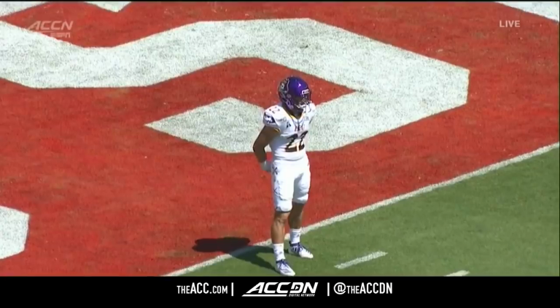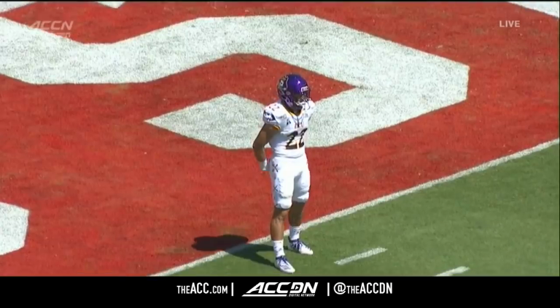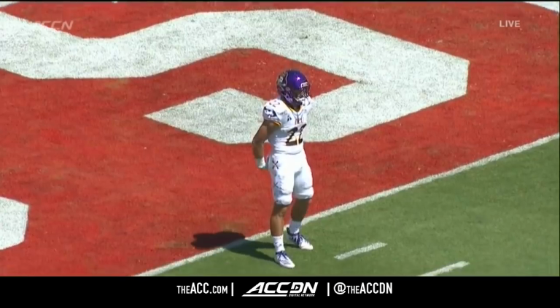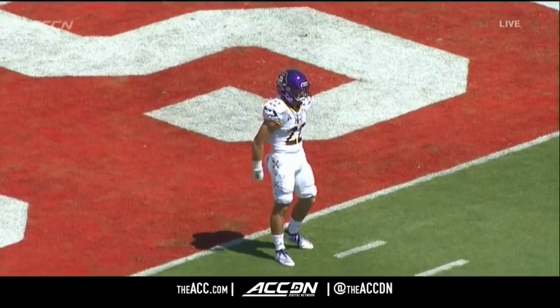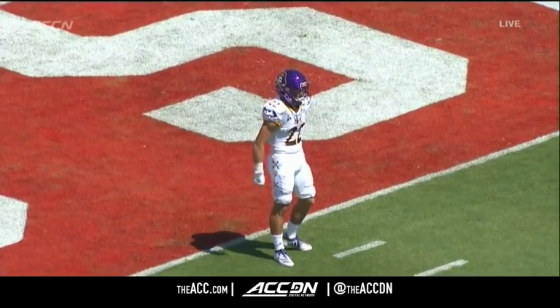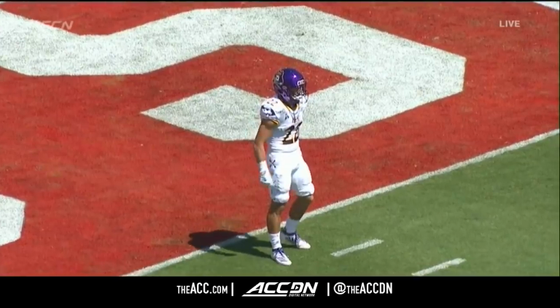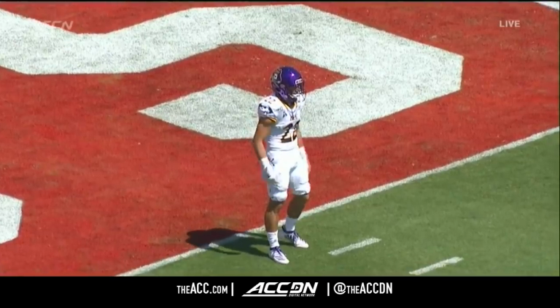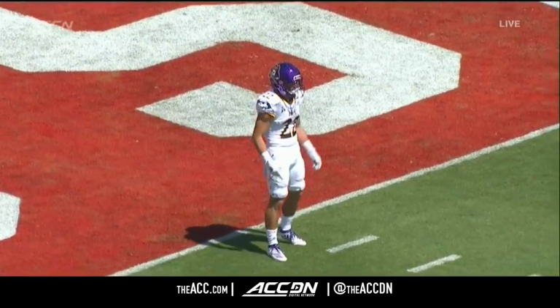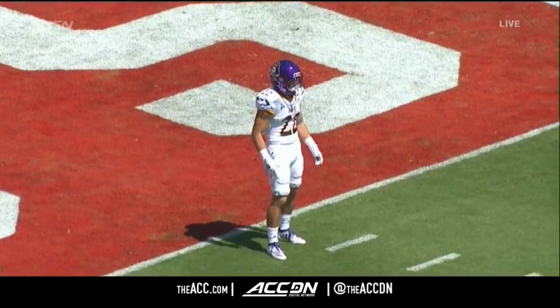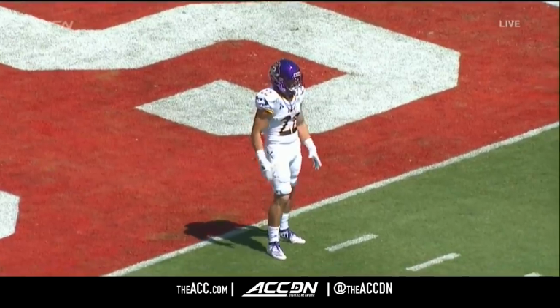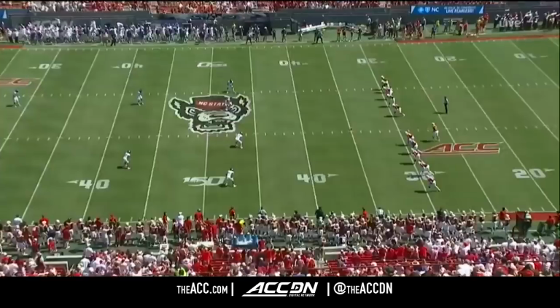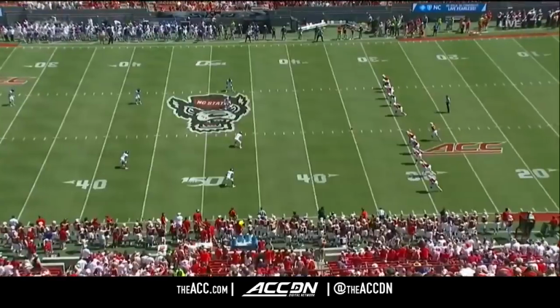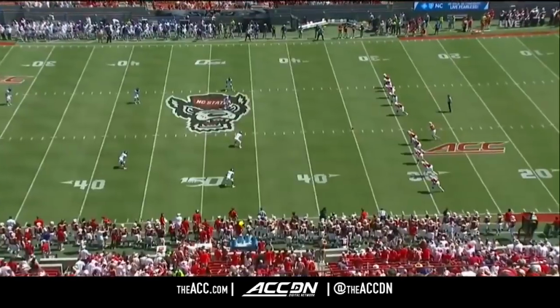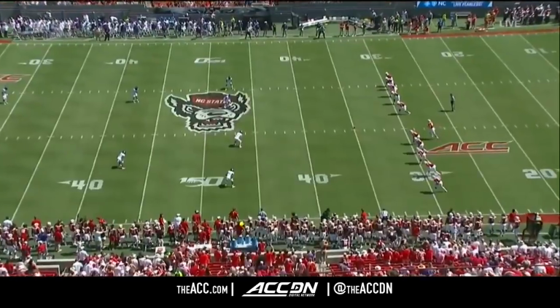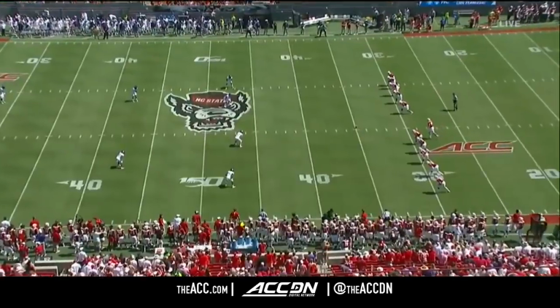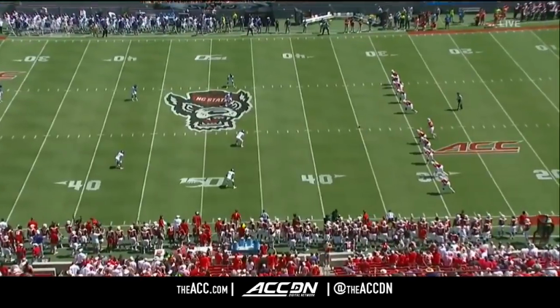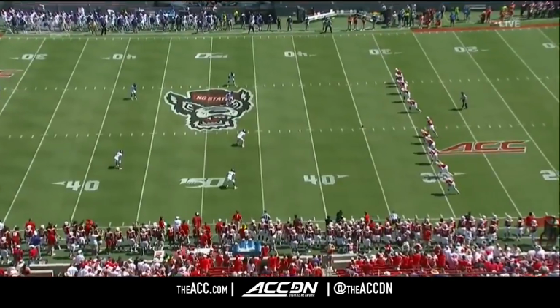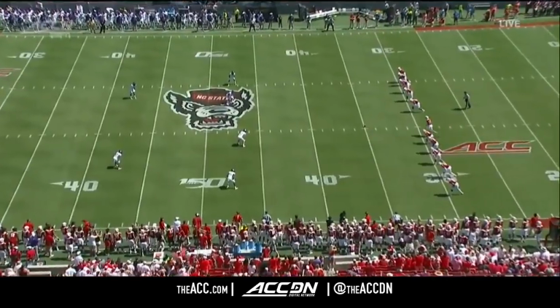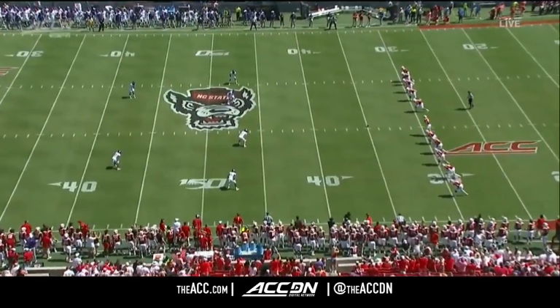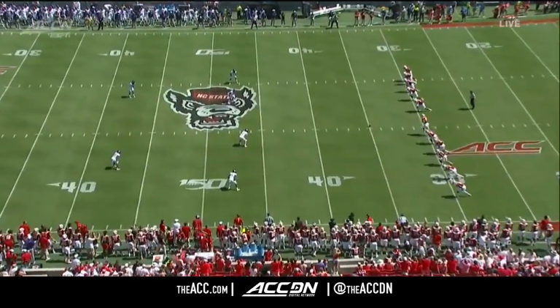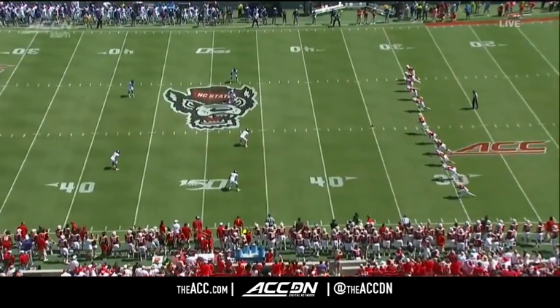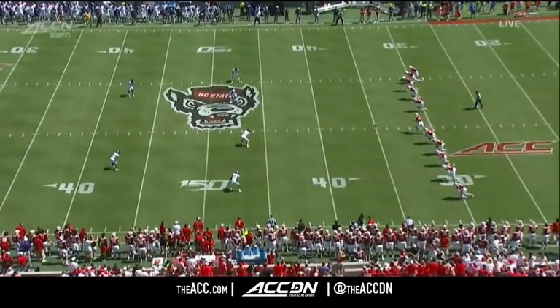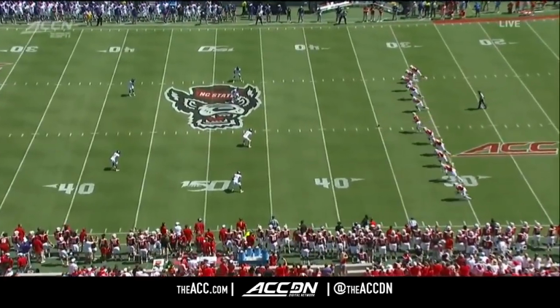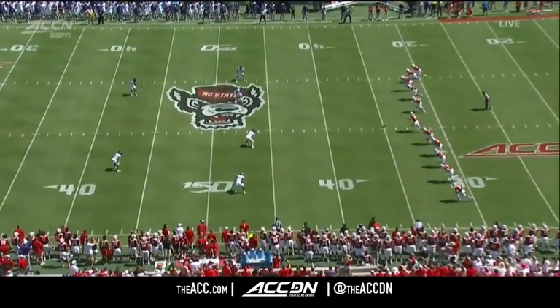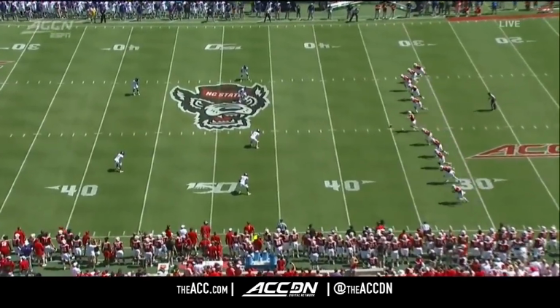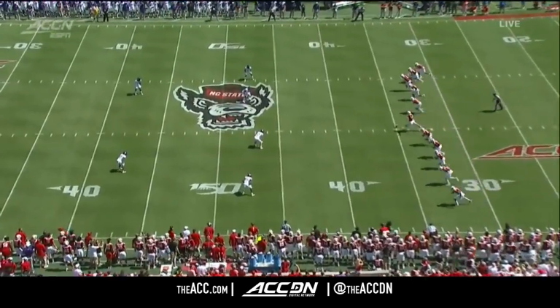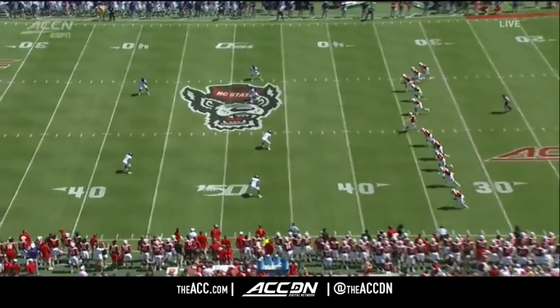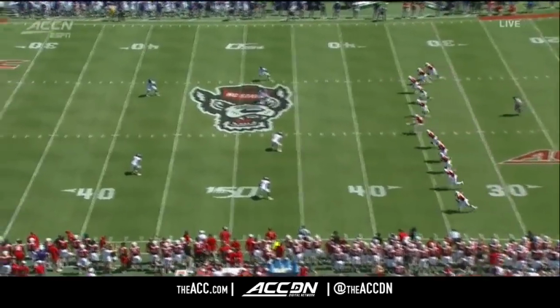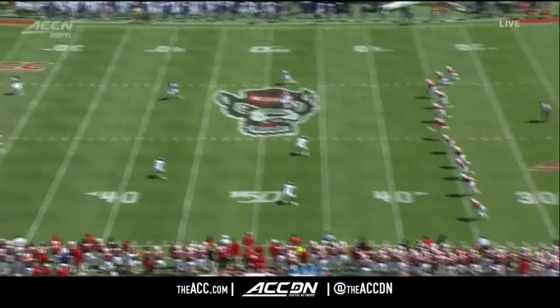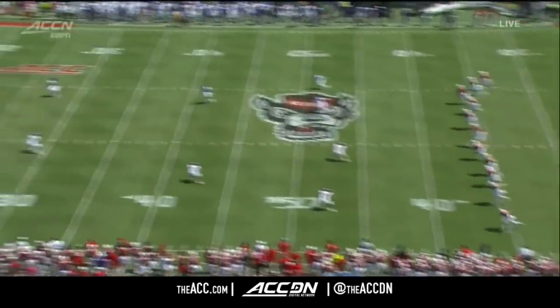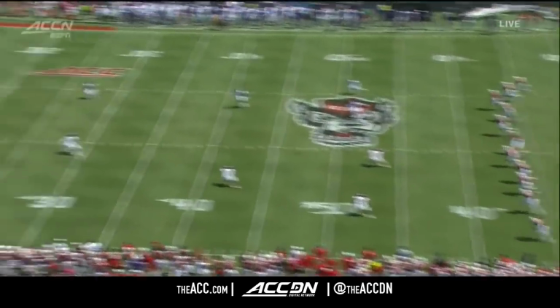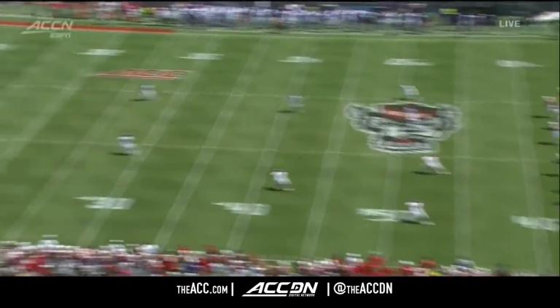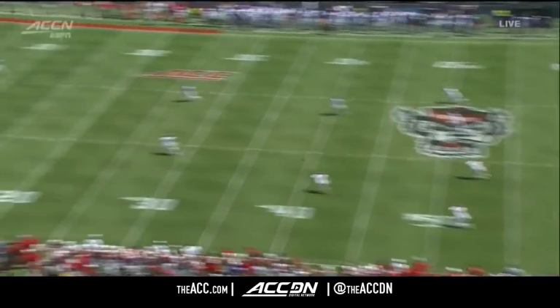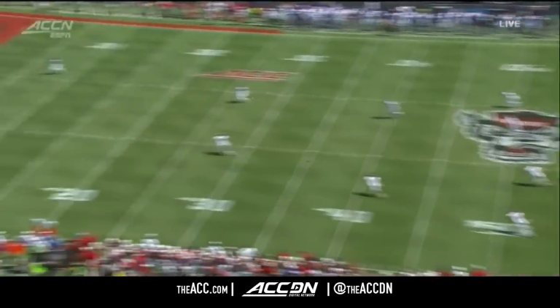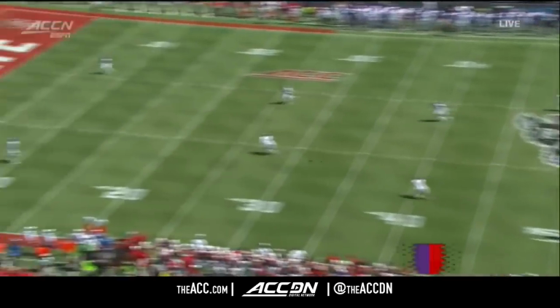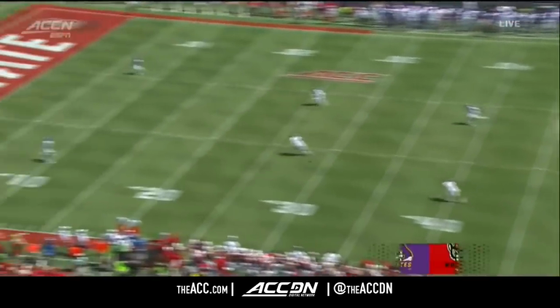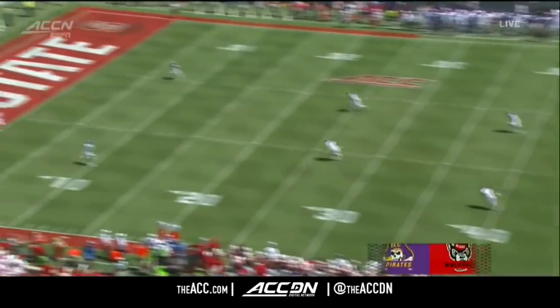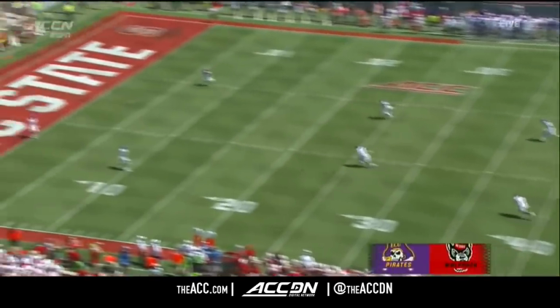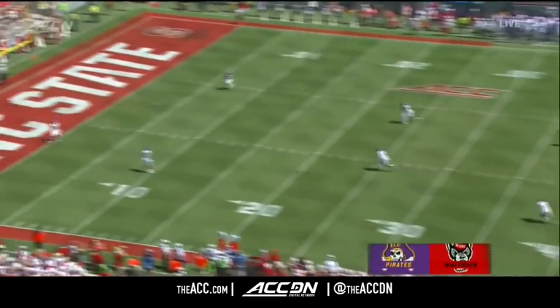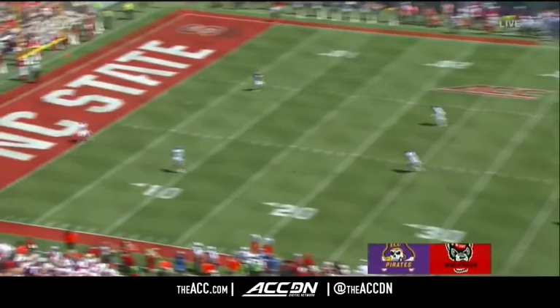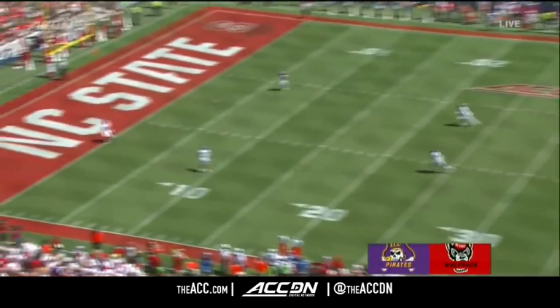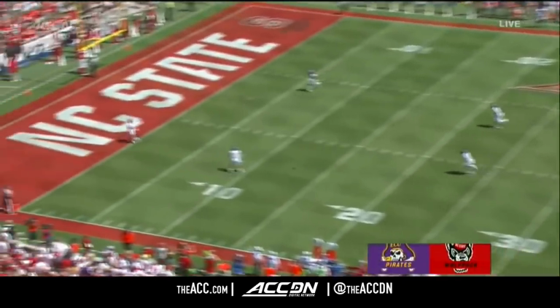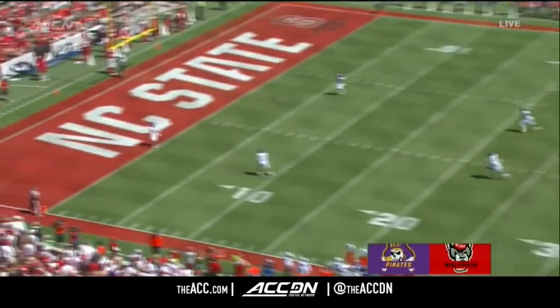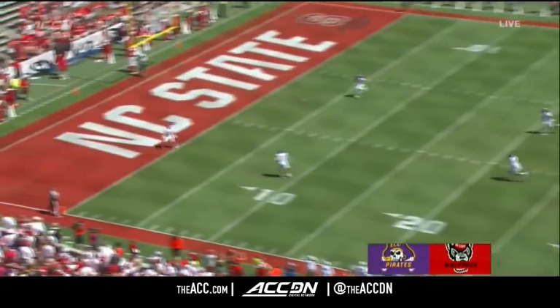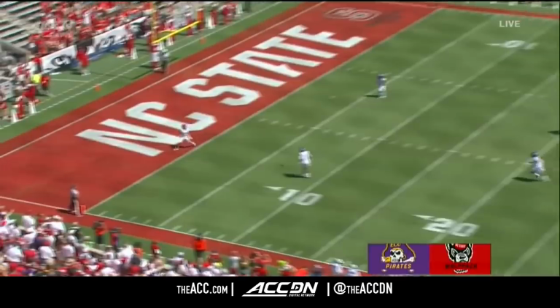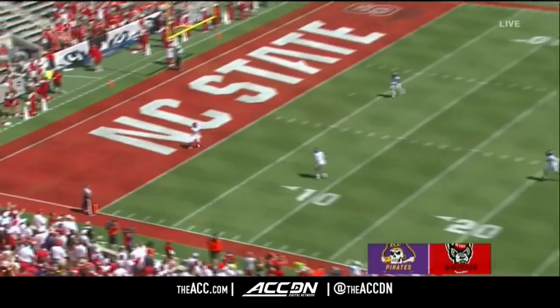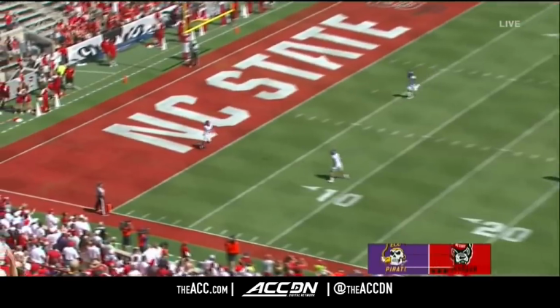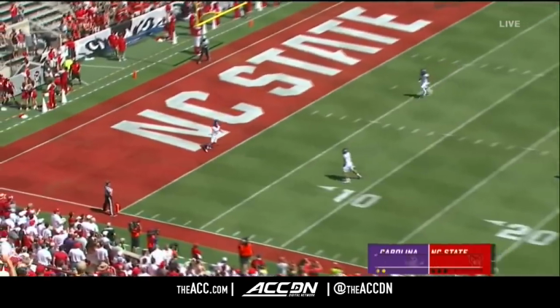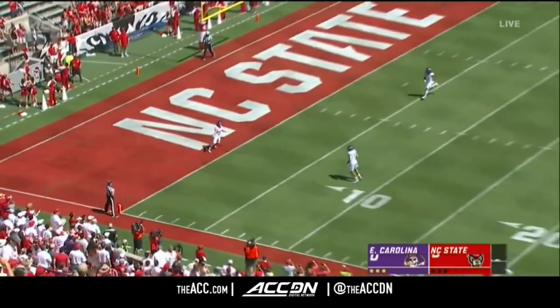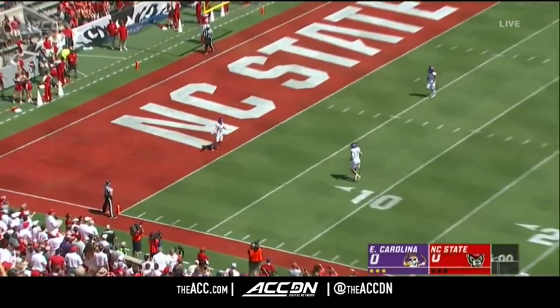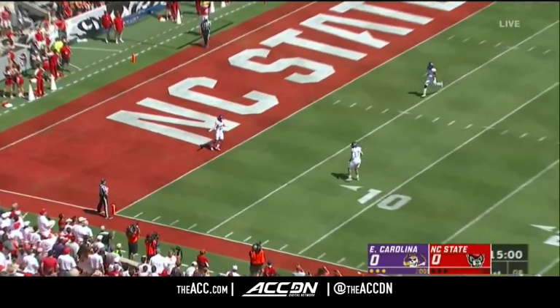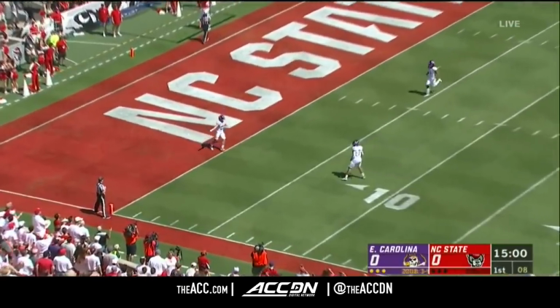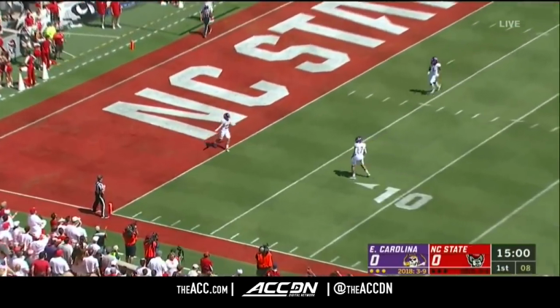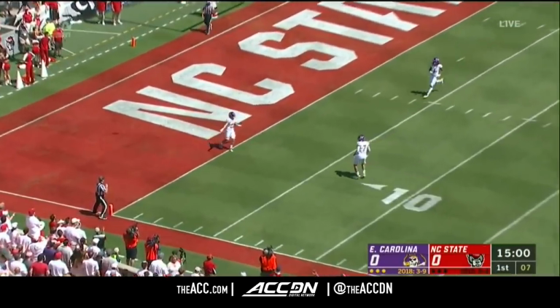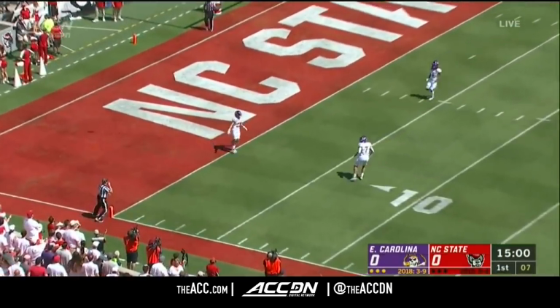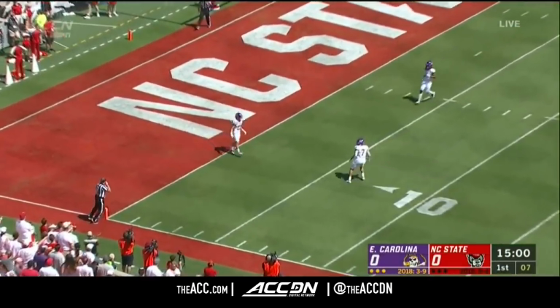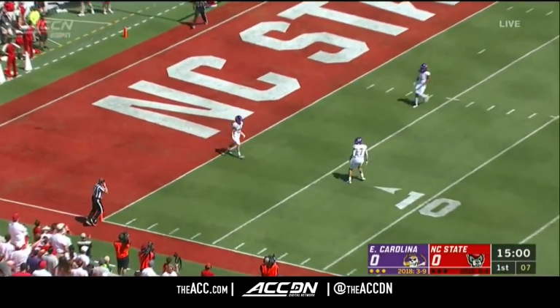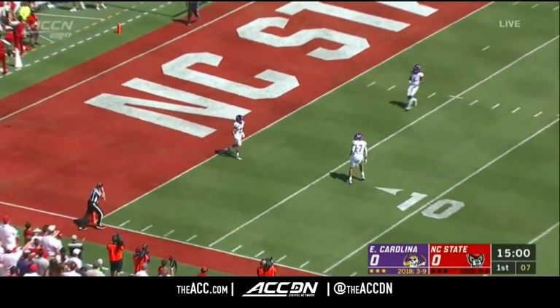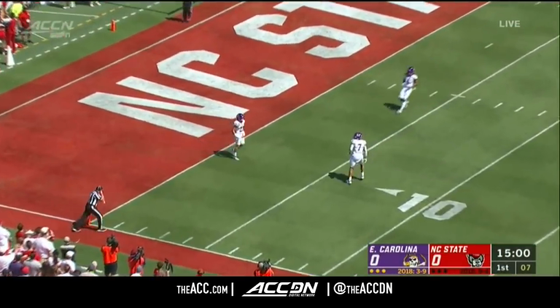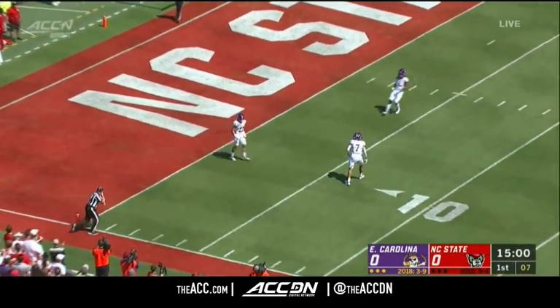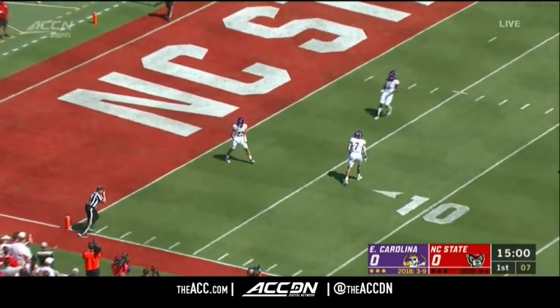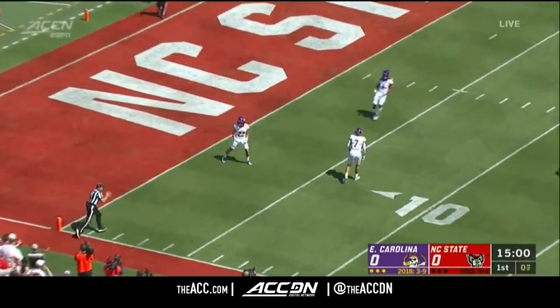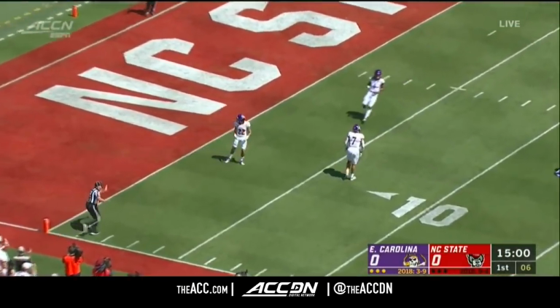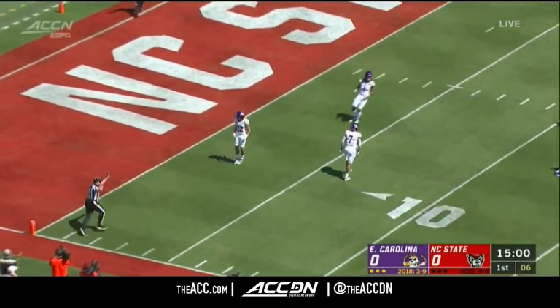NC State ran East Carolina out of the building, 58-3. And away we go from Raleigh, and there'll be no return.